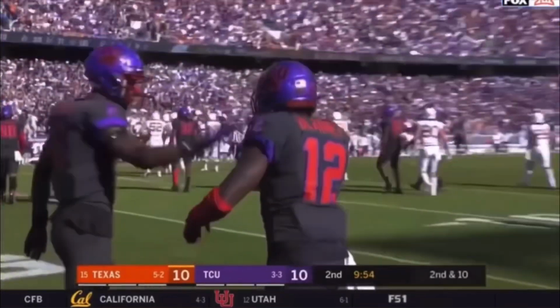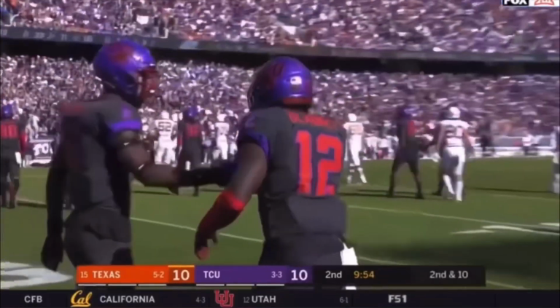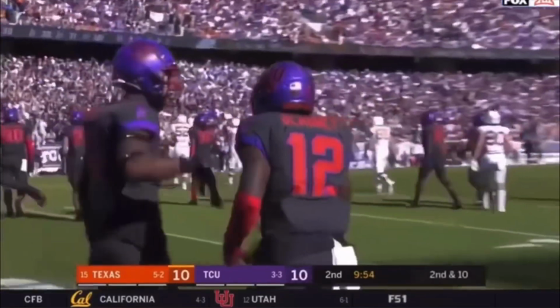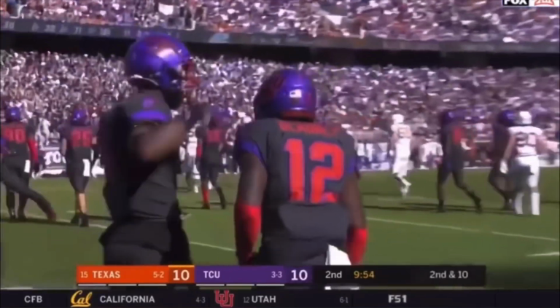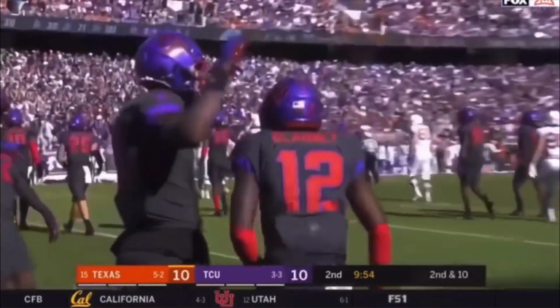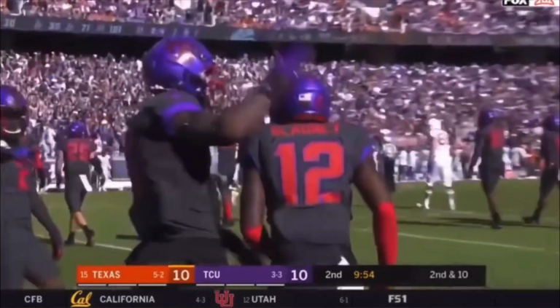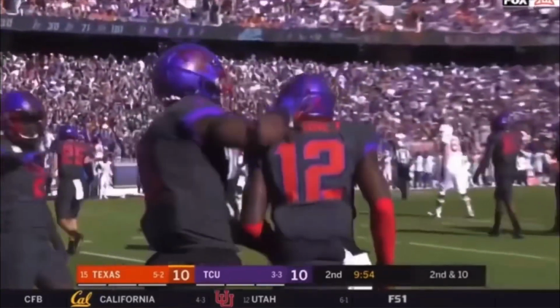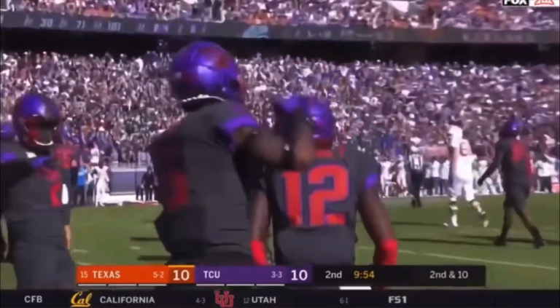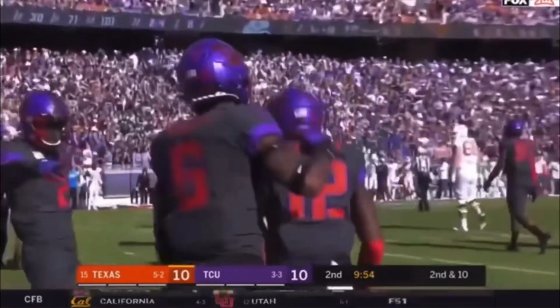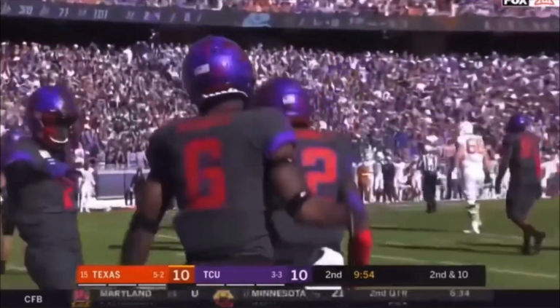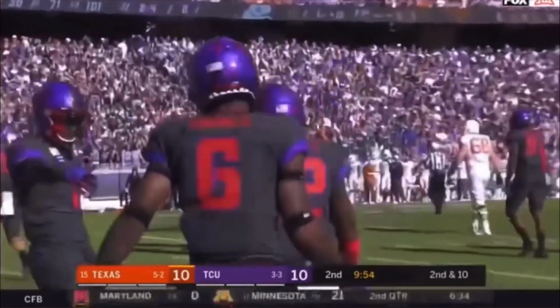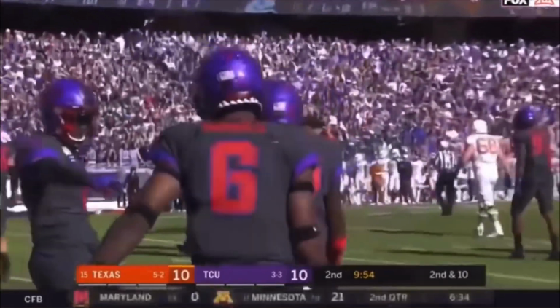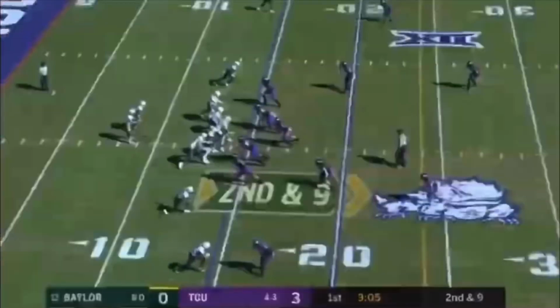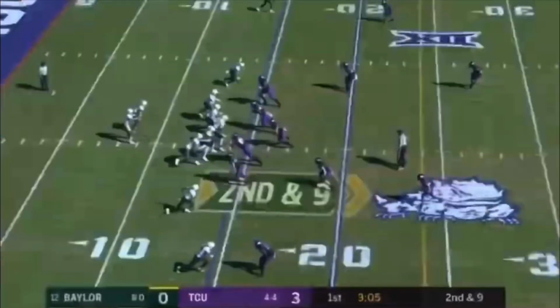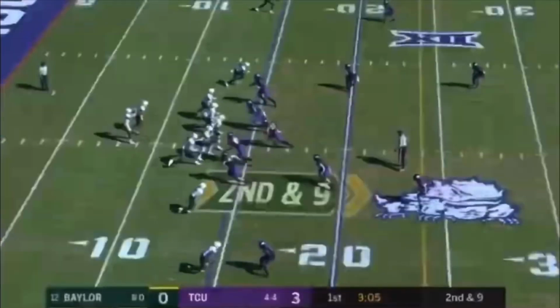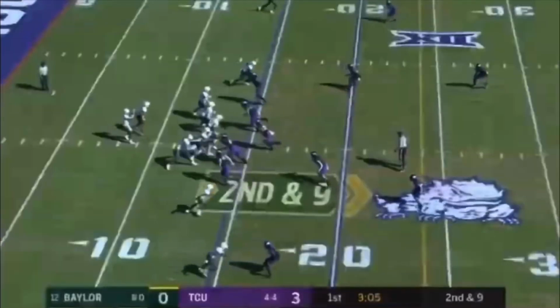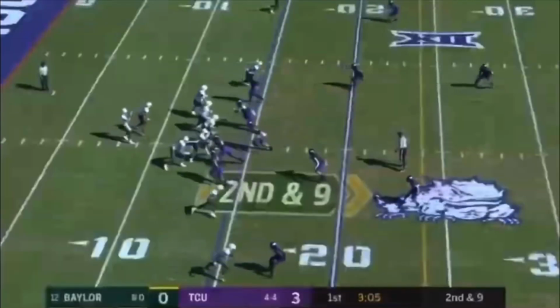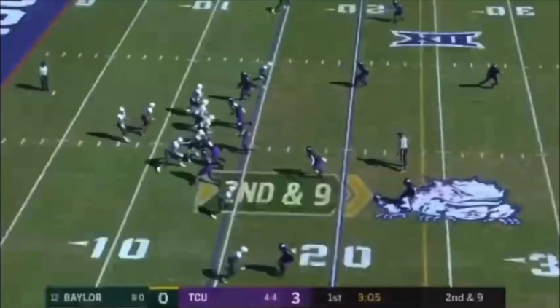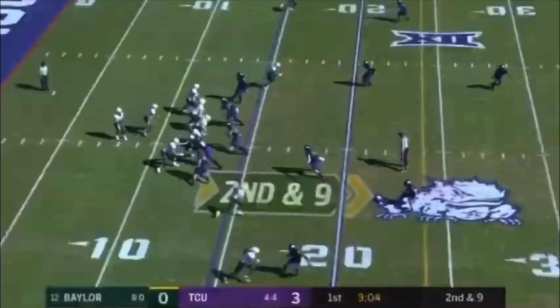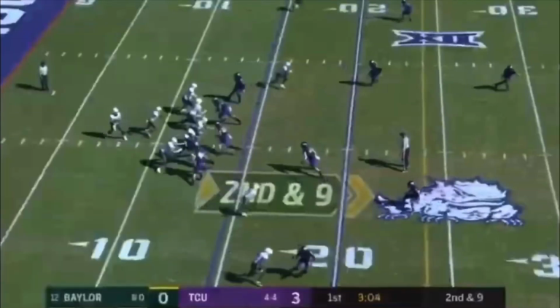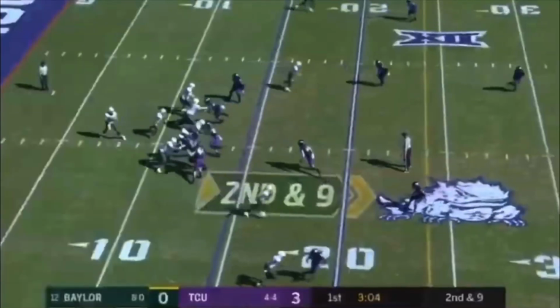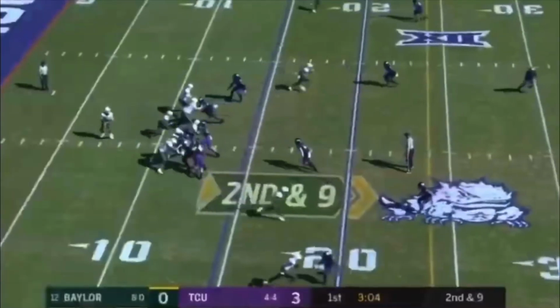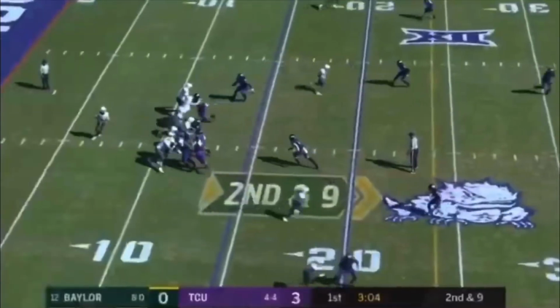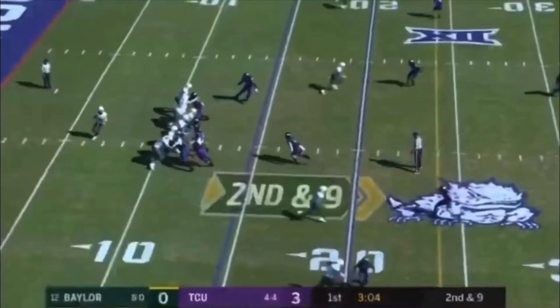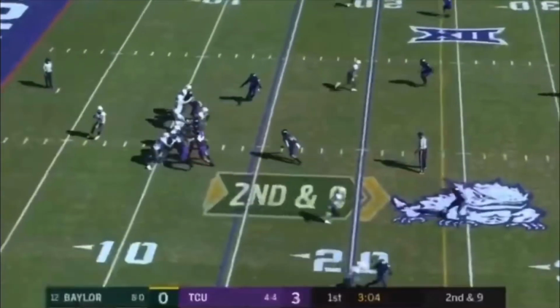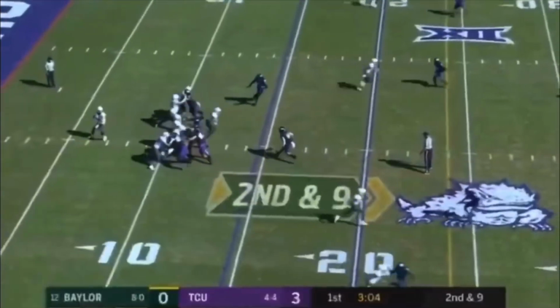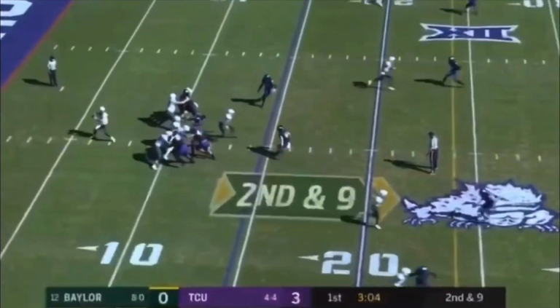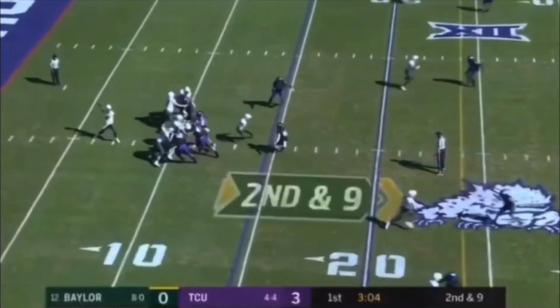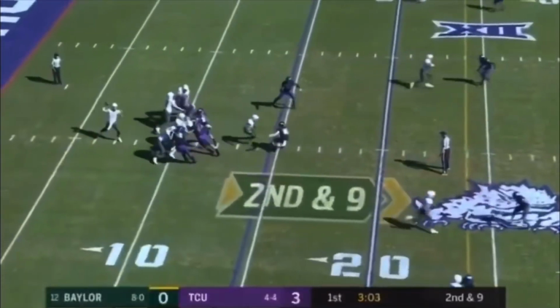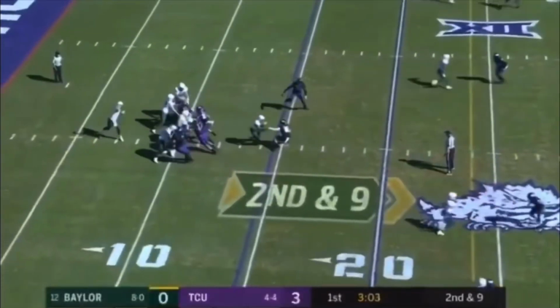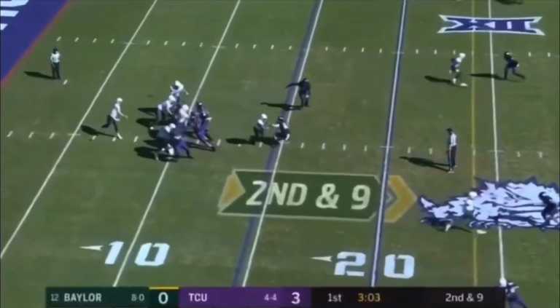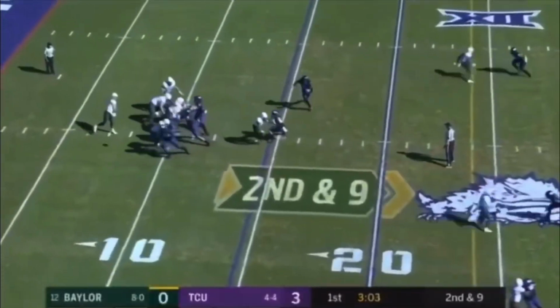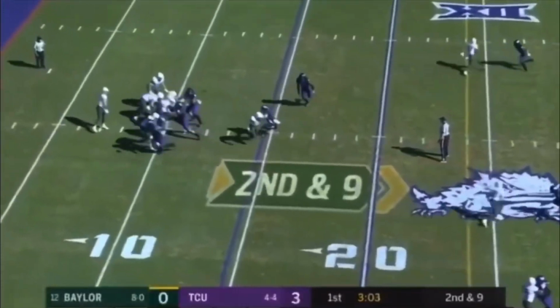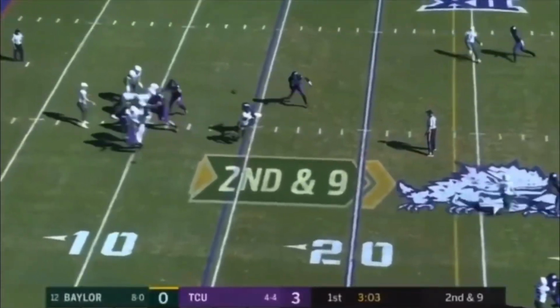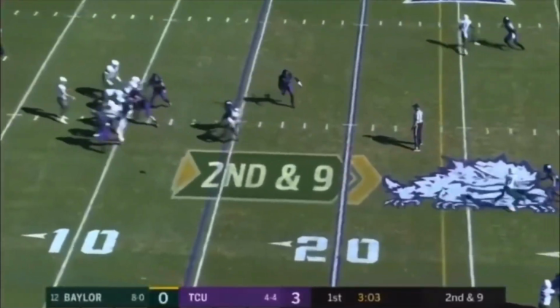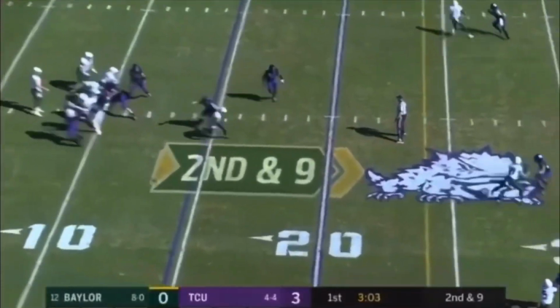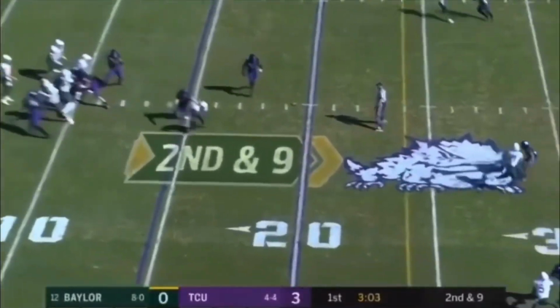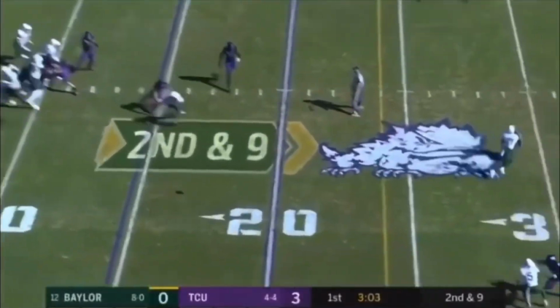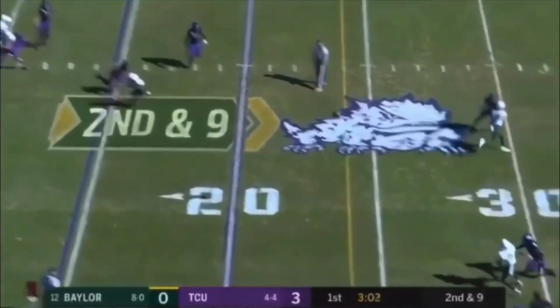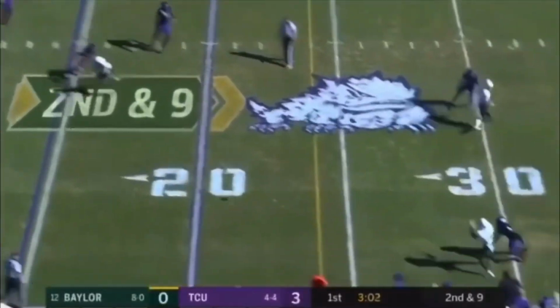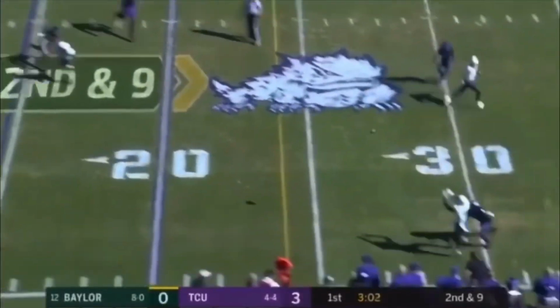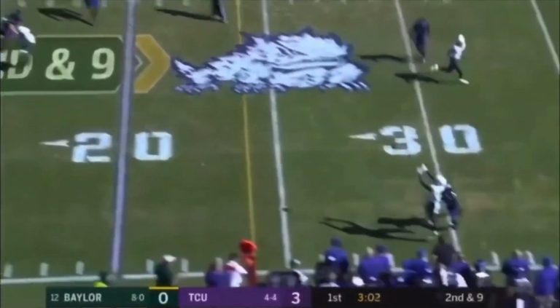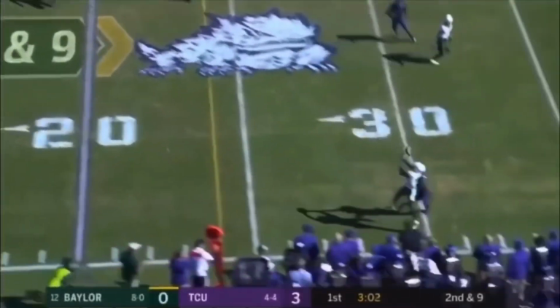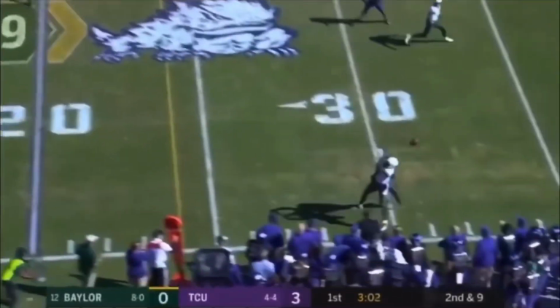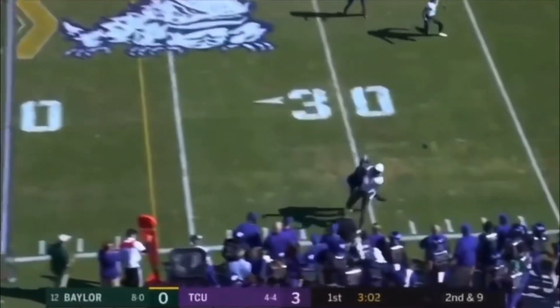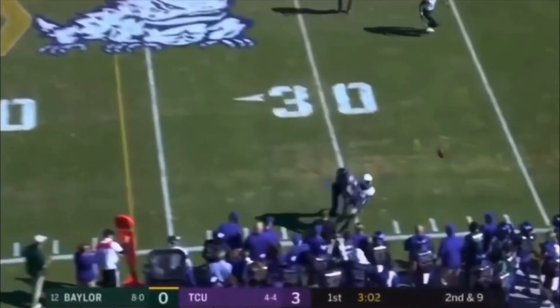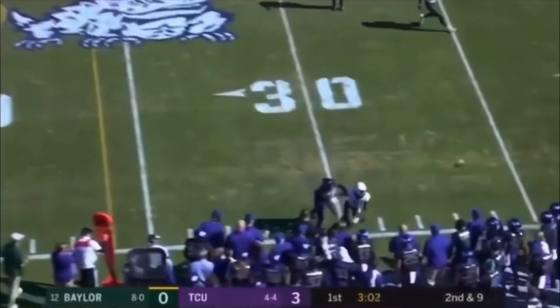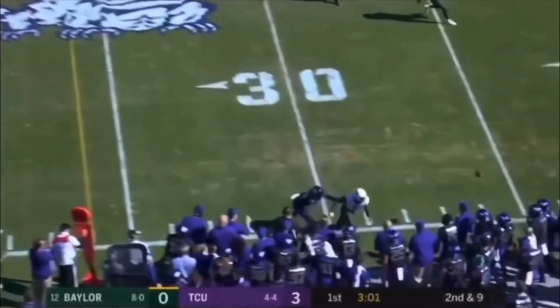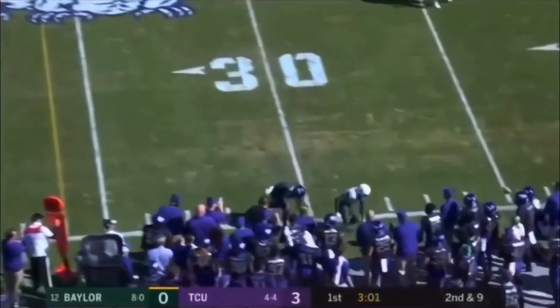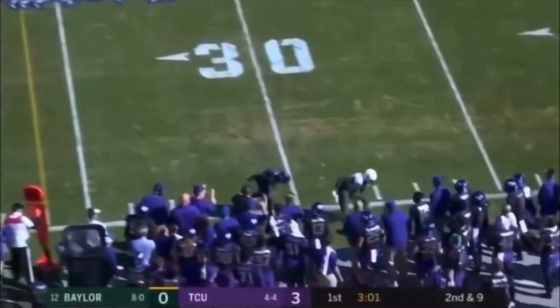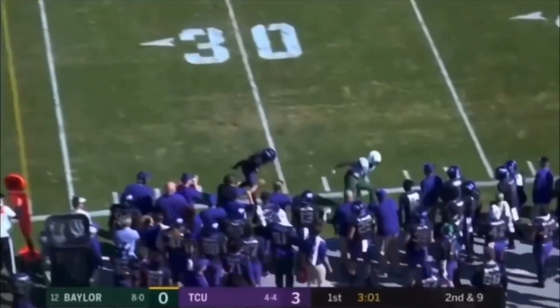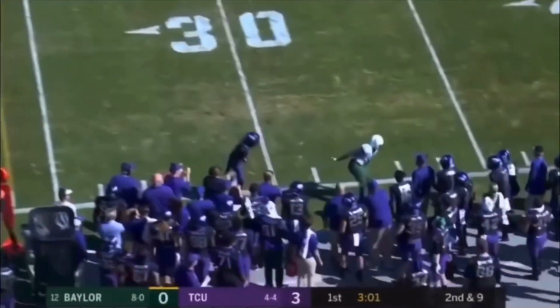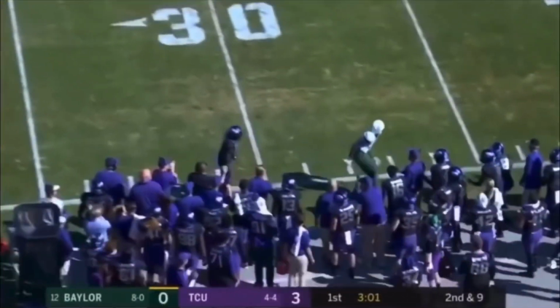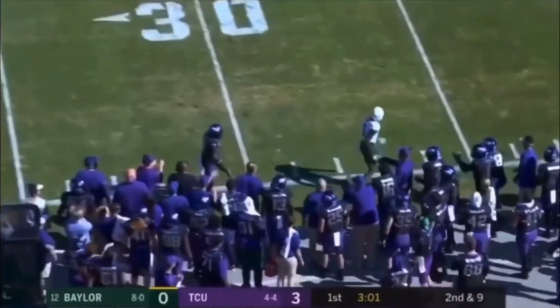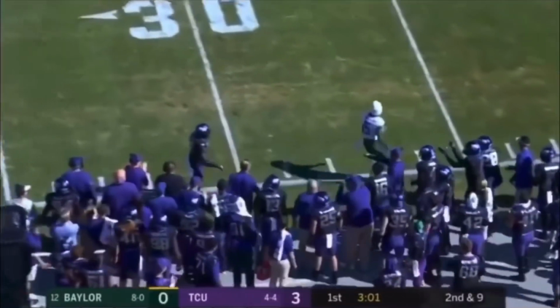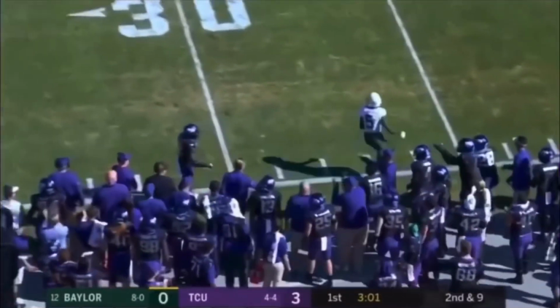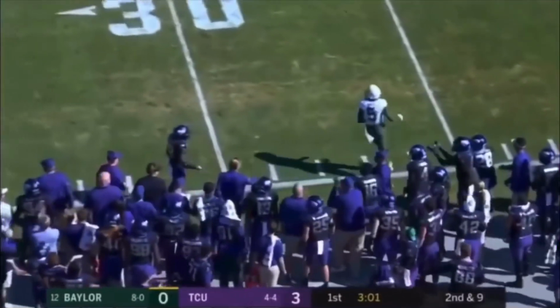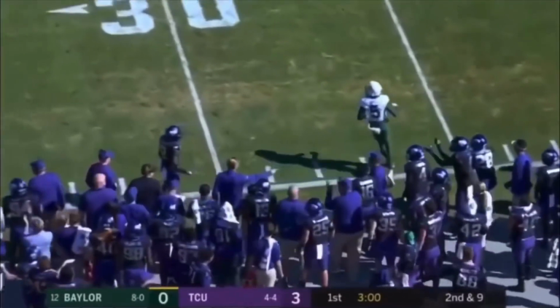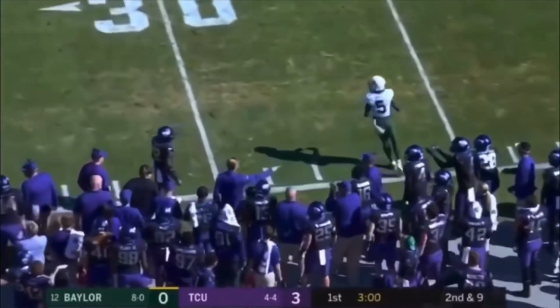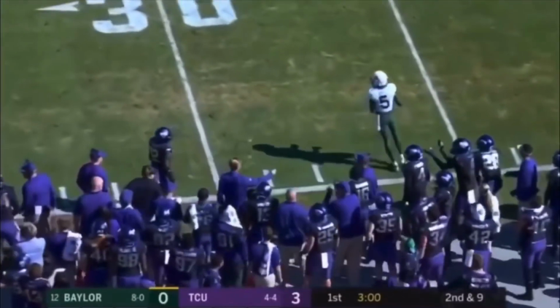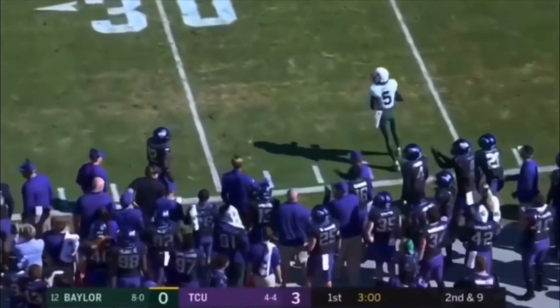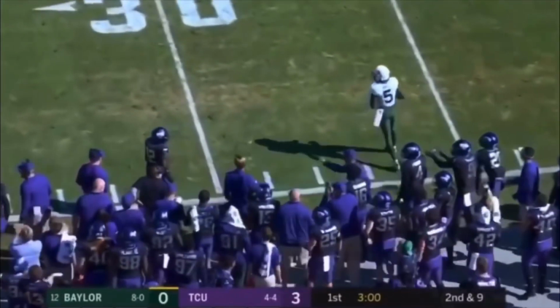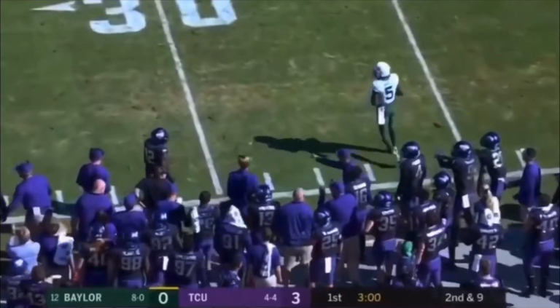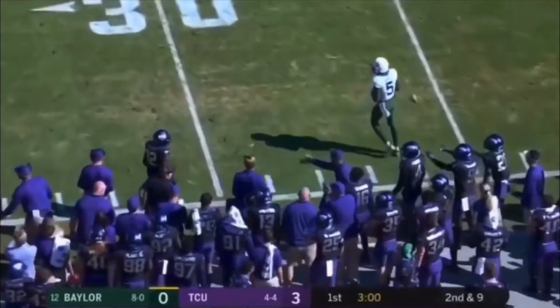Colin Johnson against... still the second quarter. Brewer throws to the outside, incomplete.